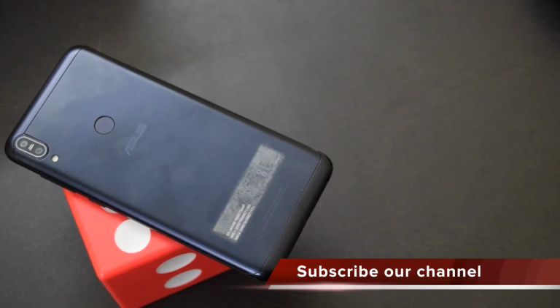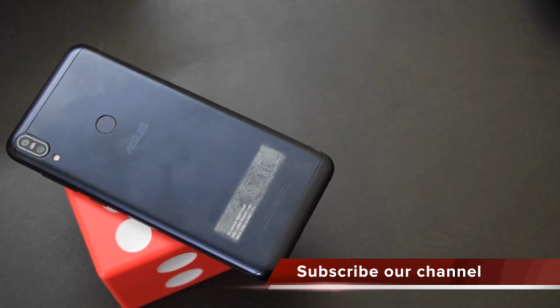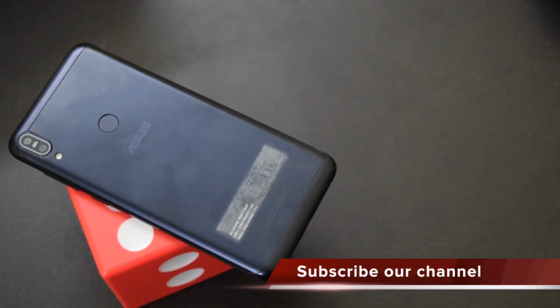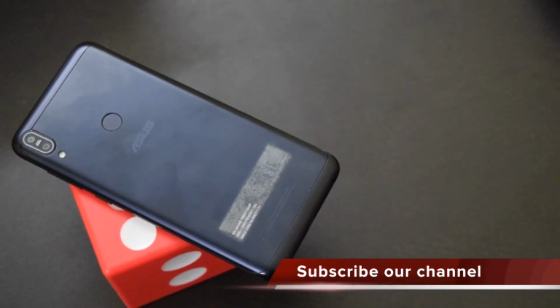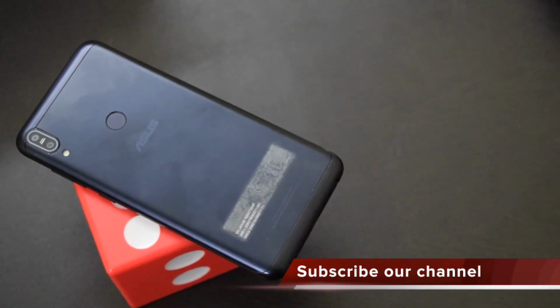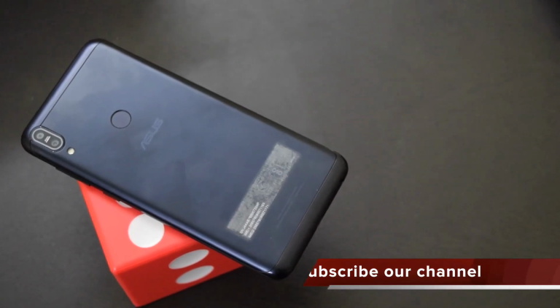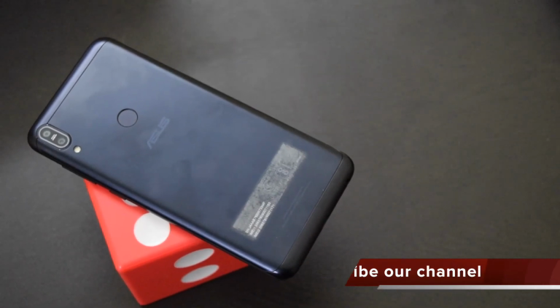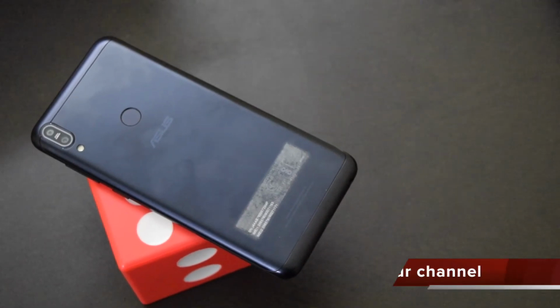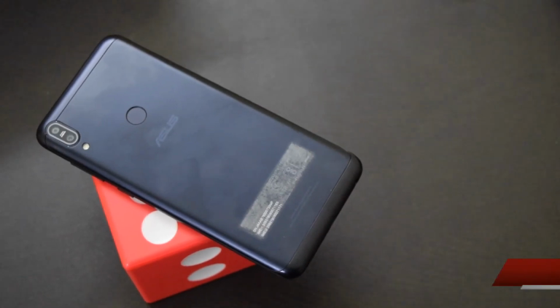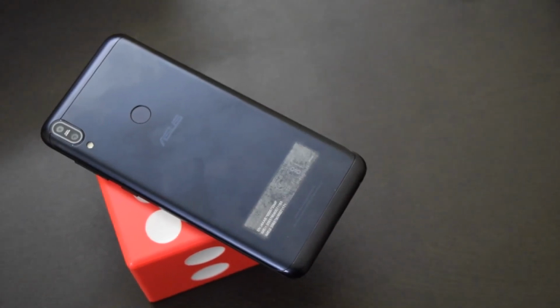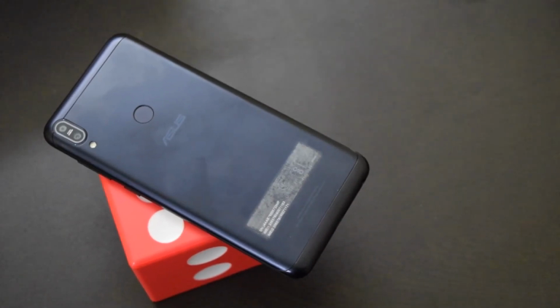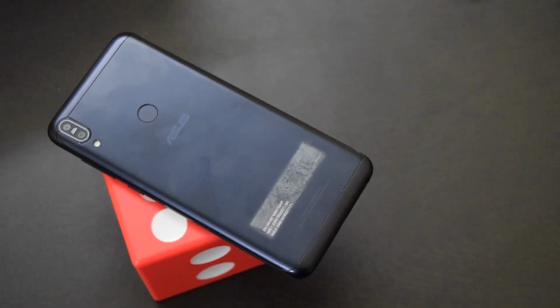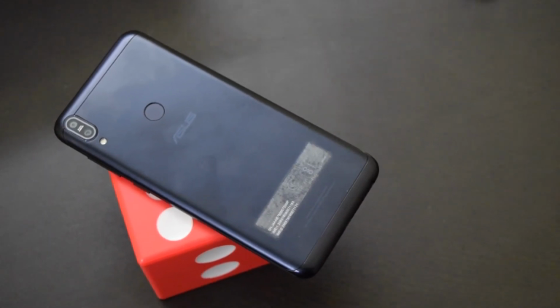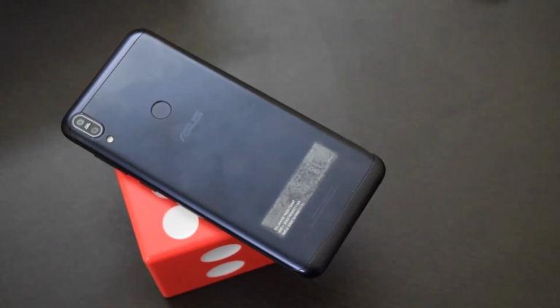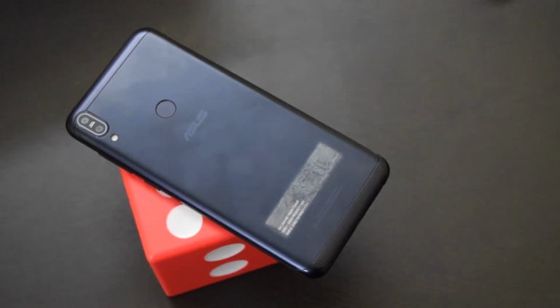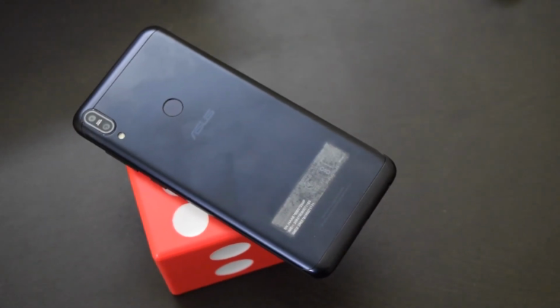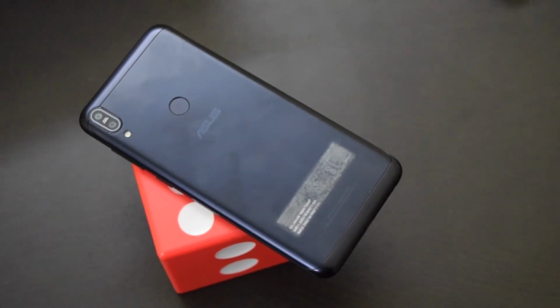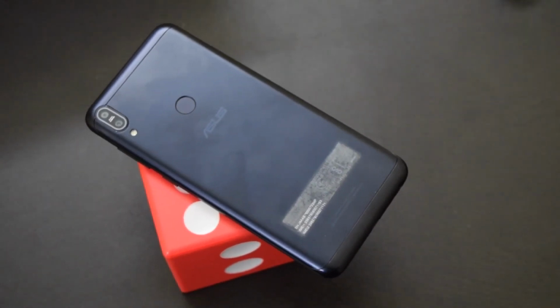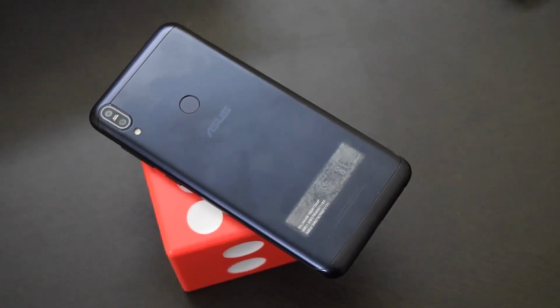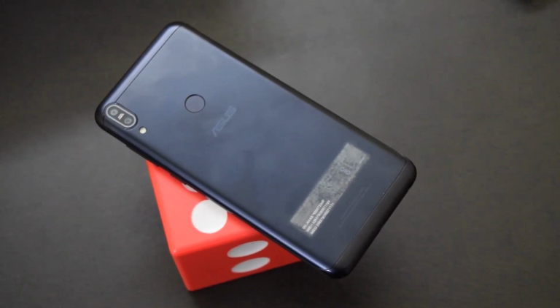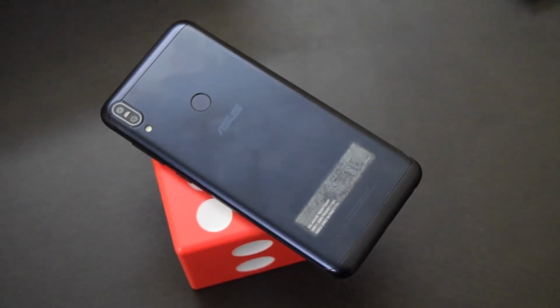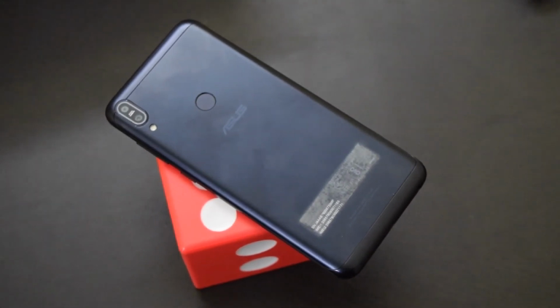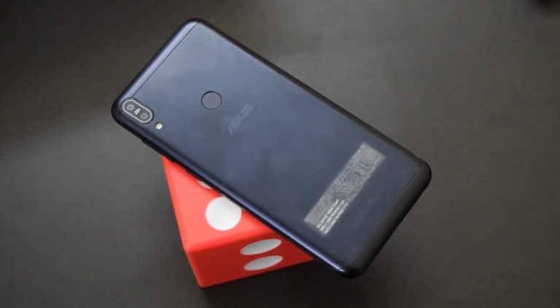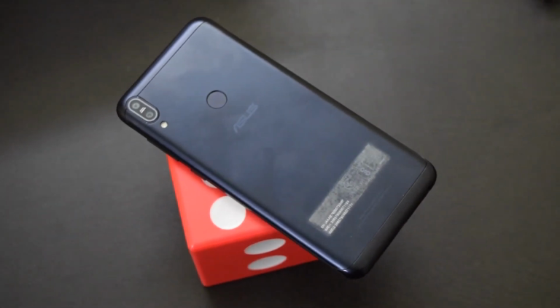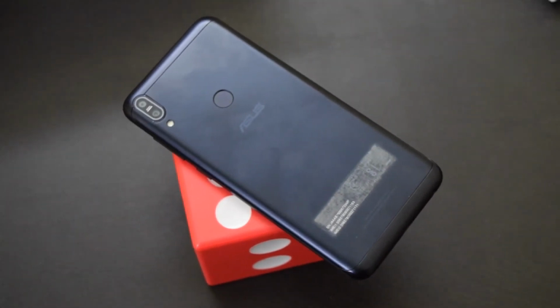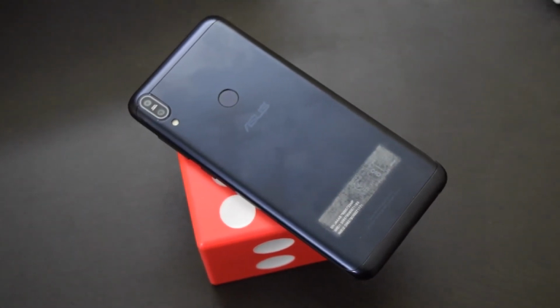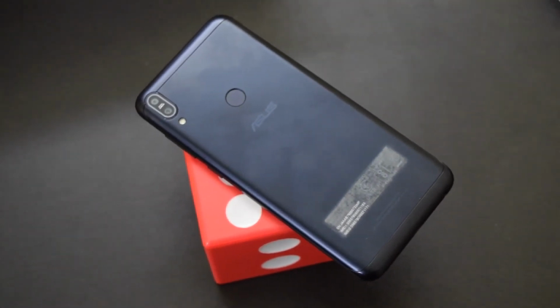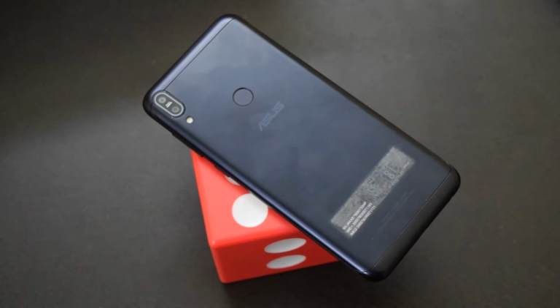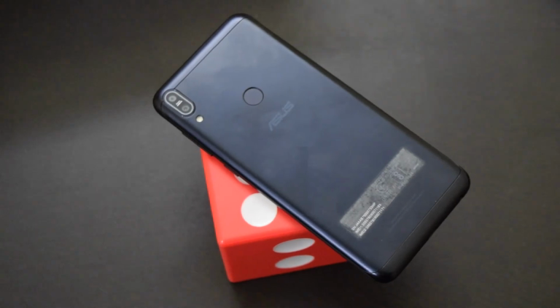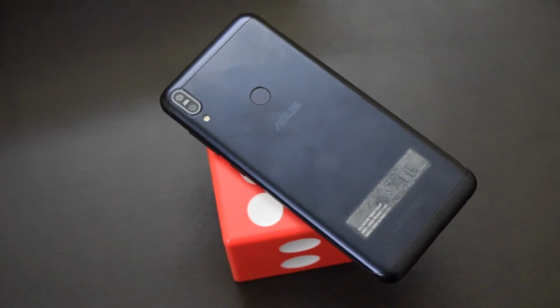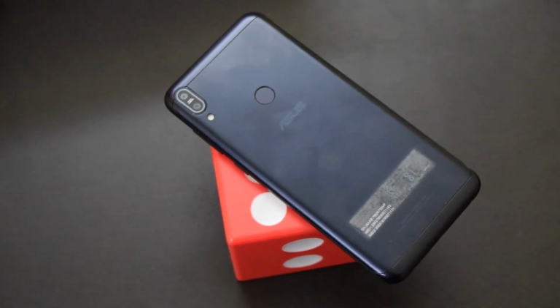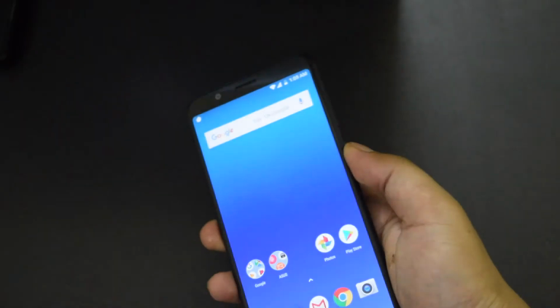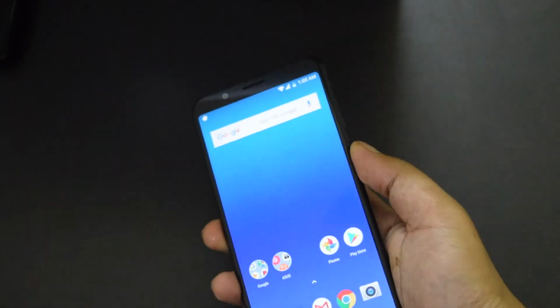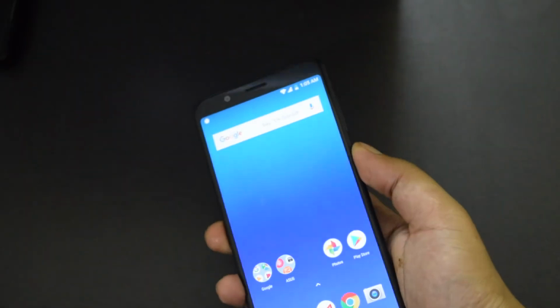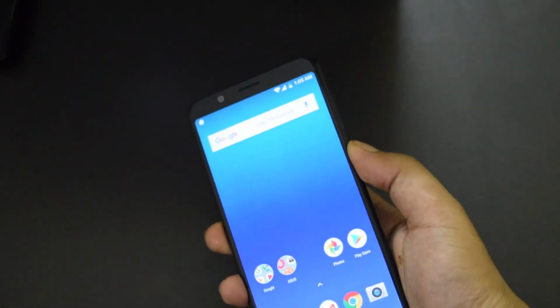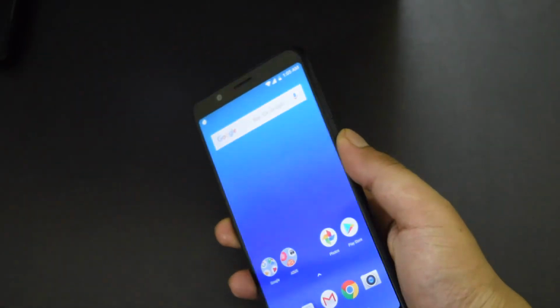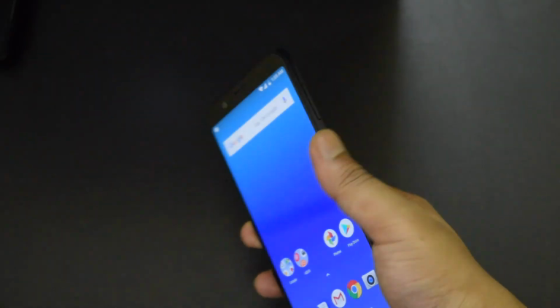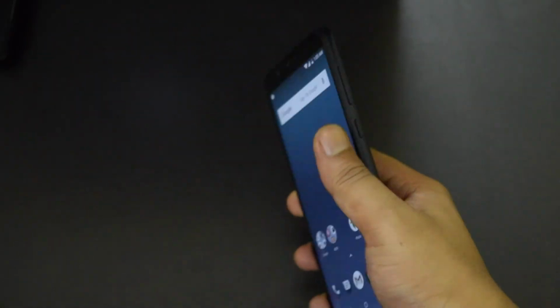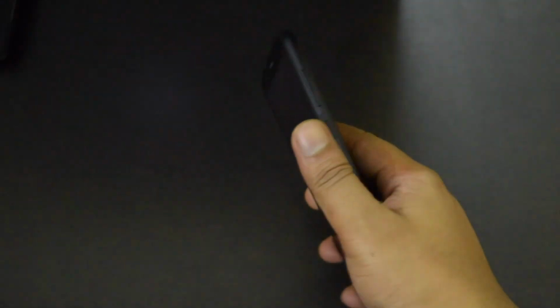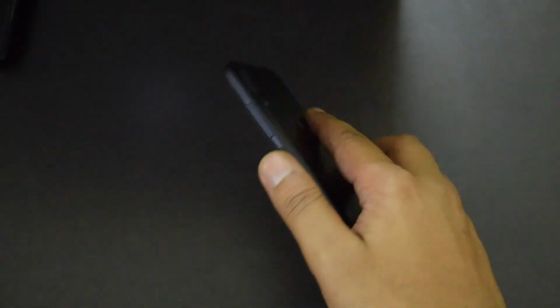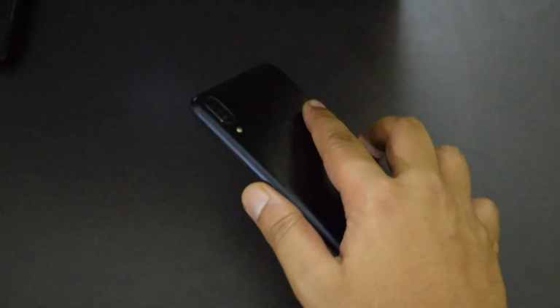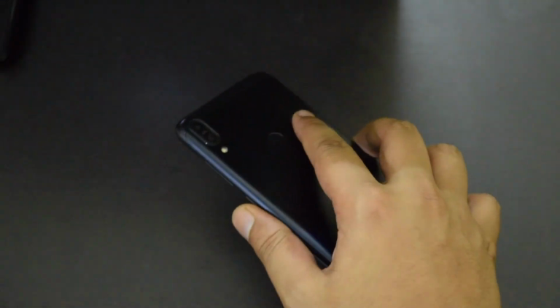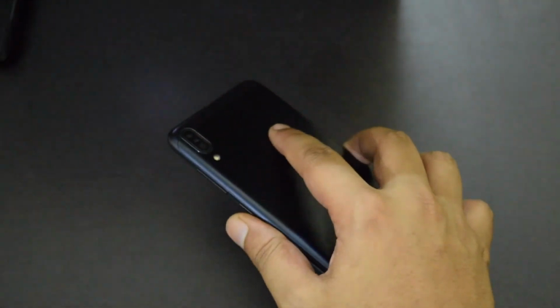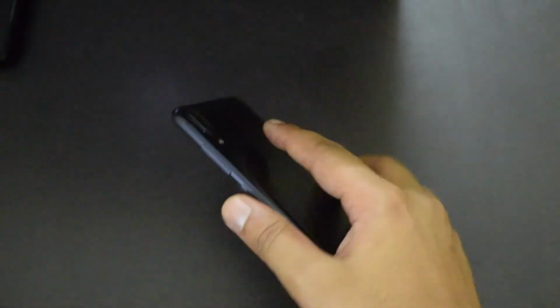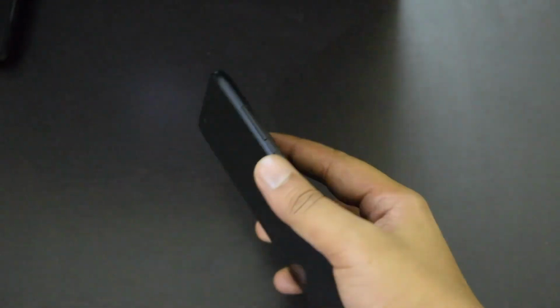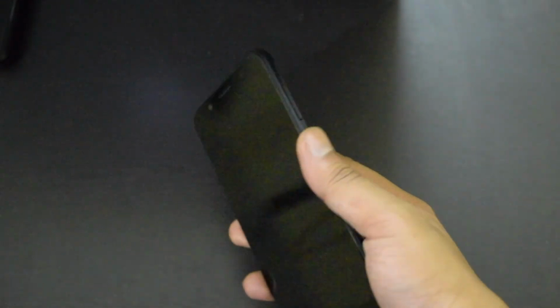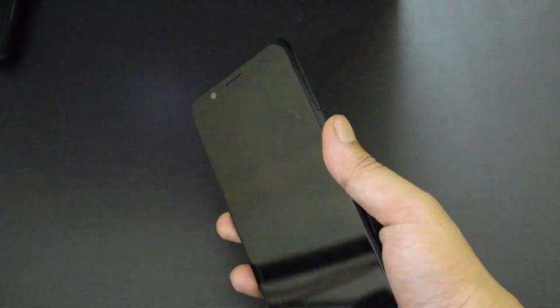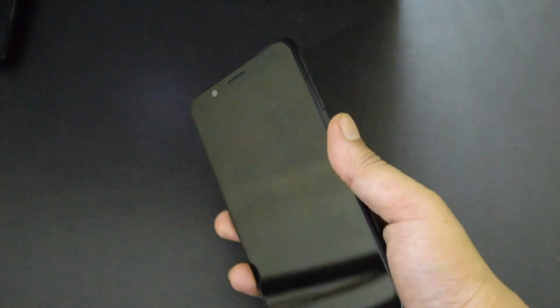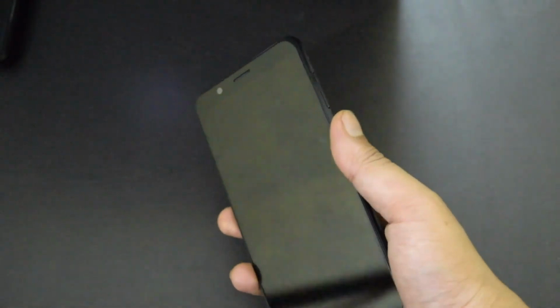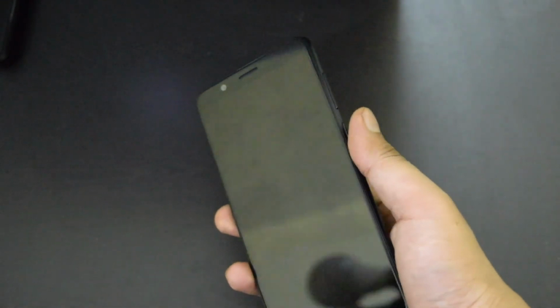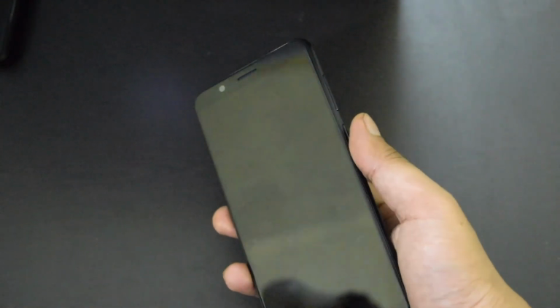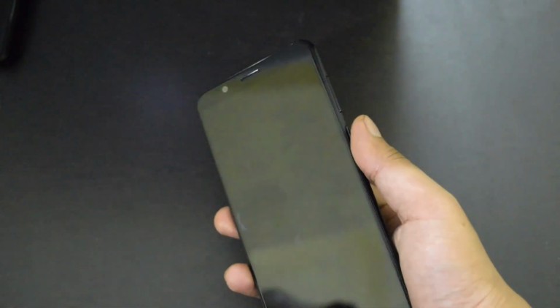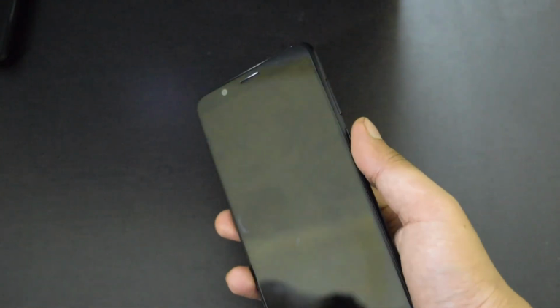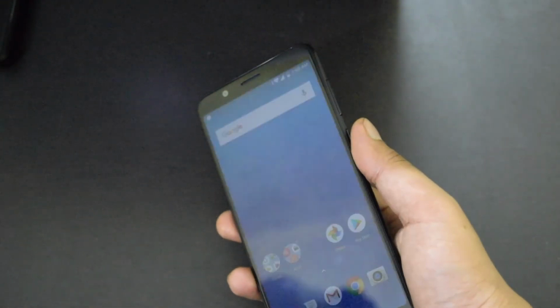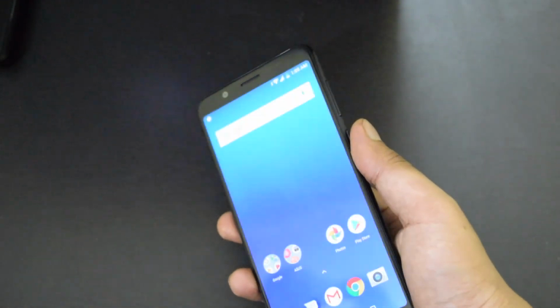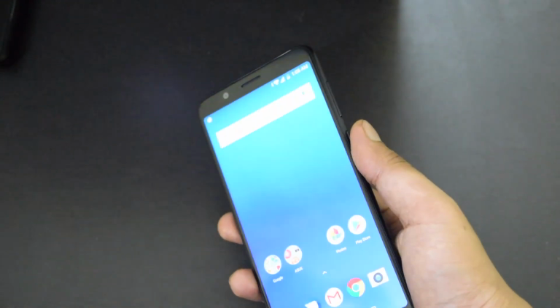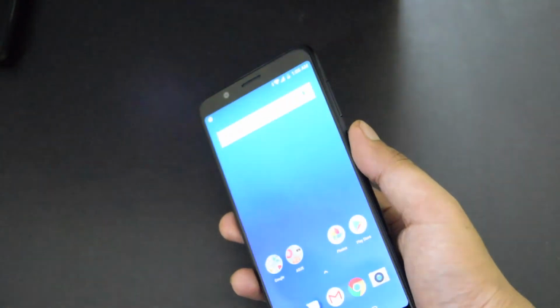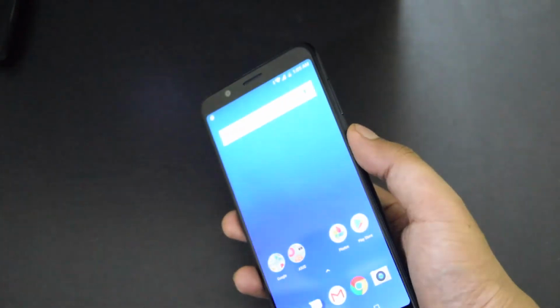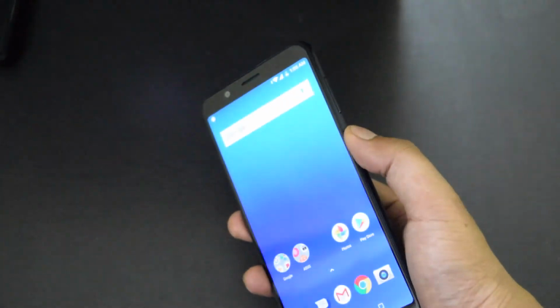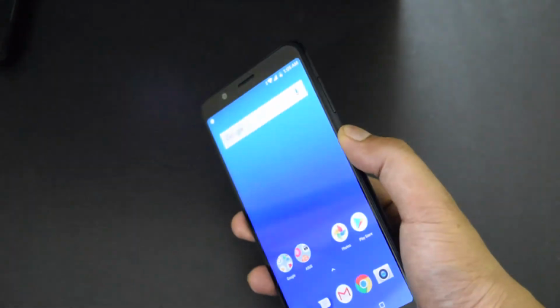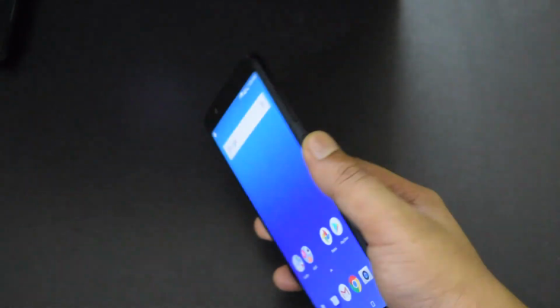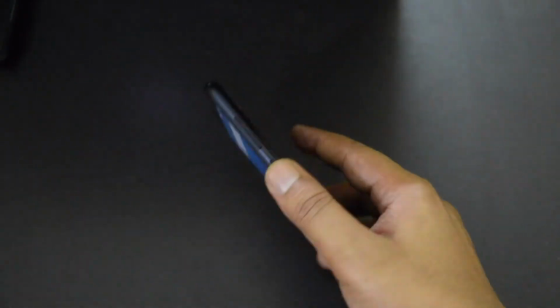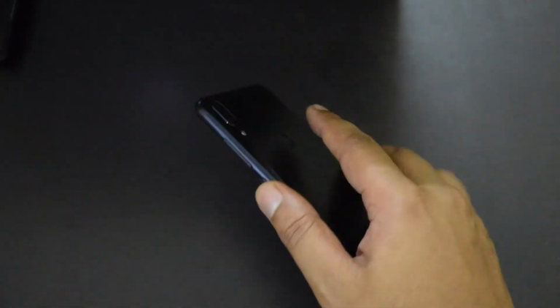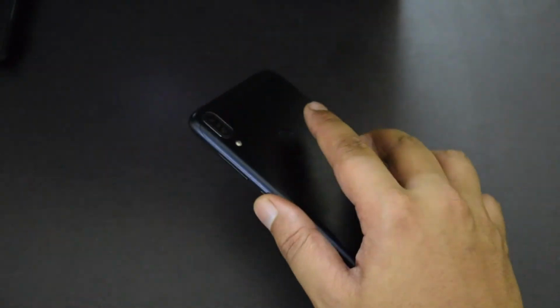The phone features an NXP Smart Amplifier for a better audio experience. It also has a fingerprint sensor on the back and supports face unlock.